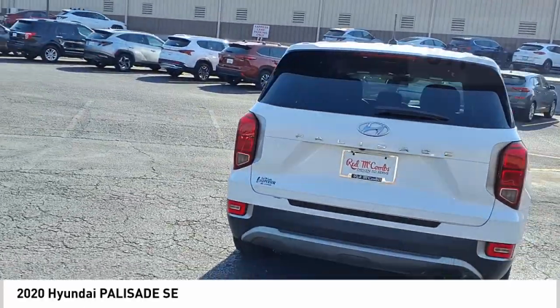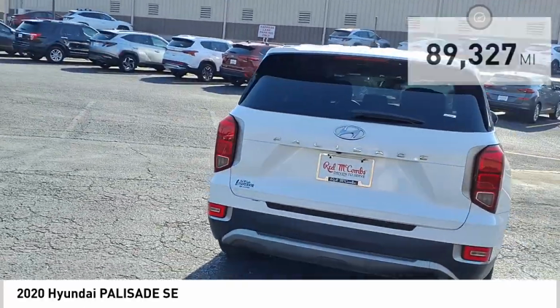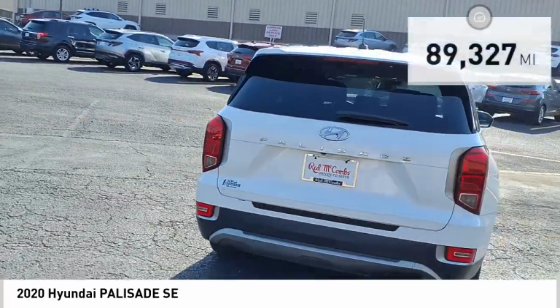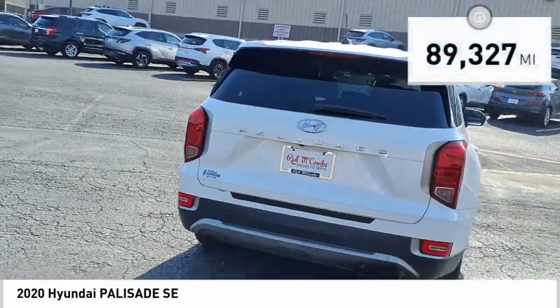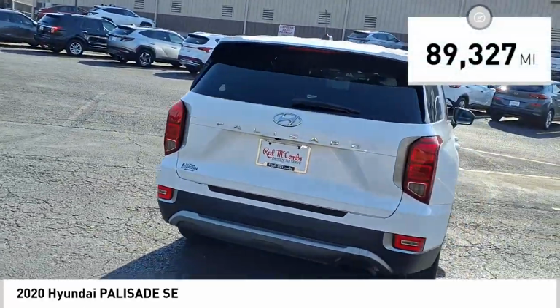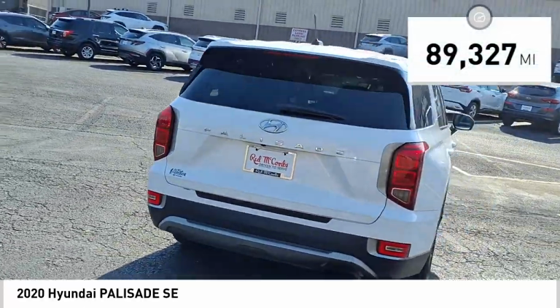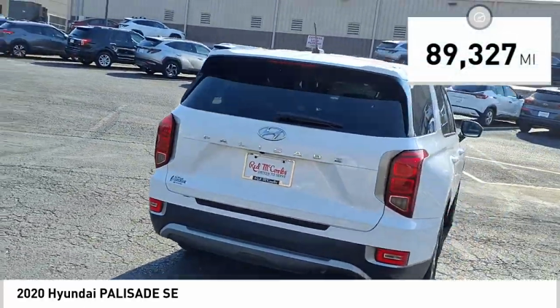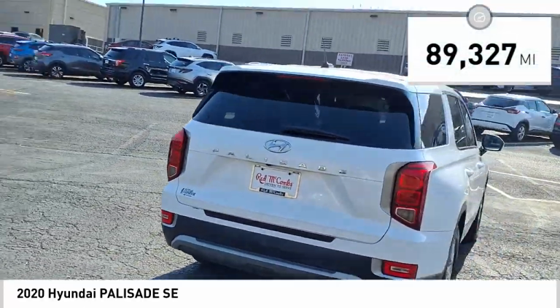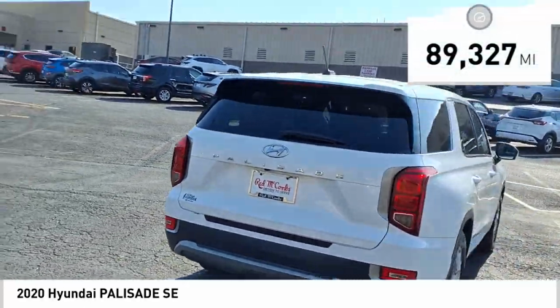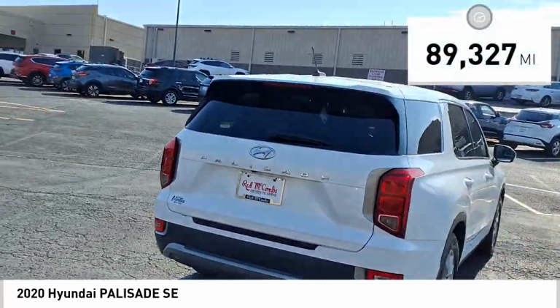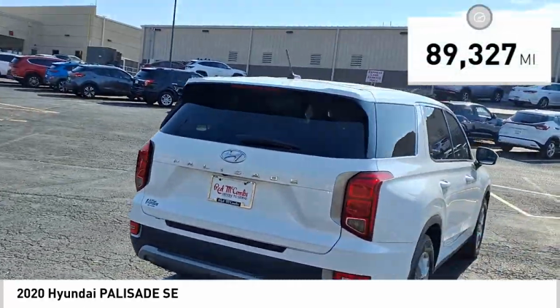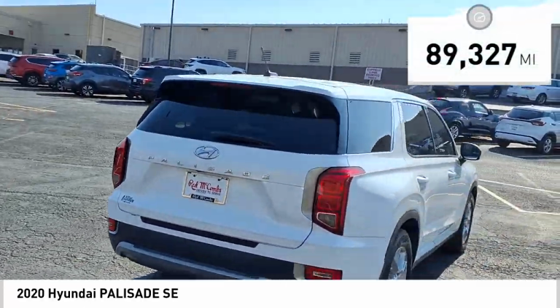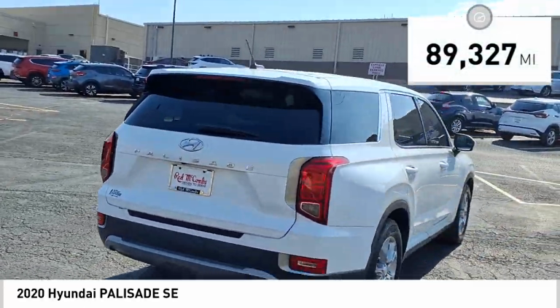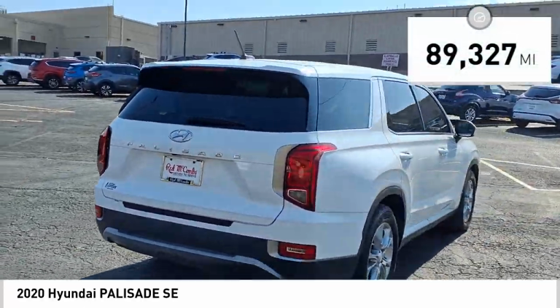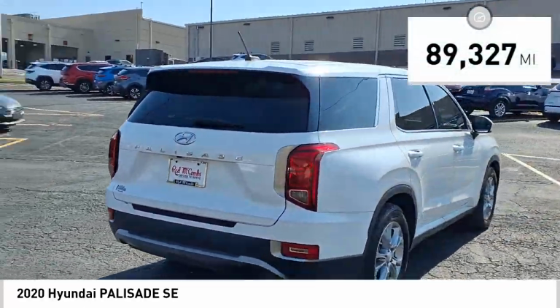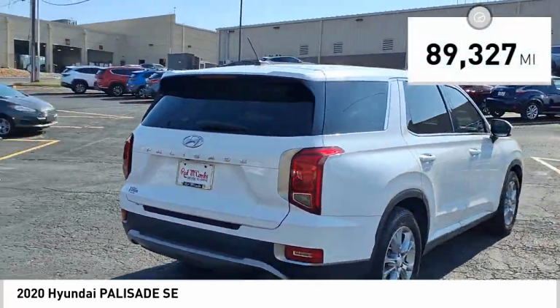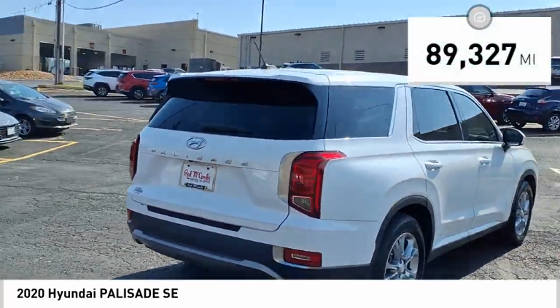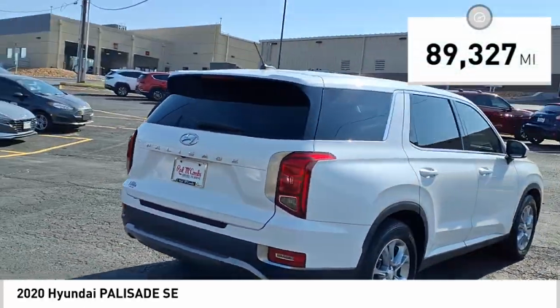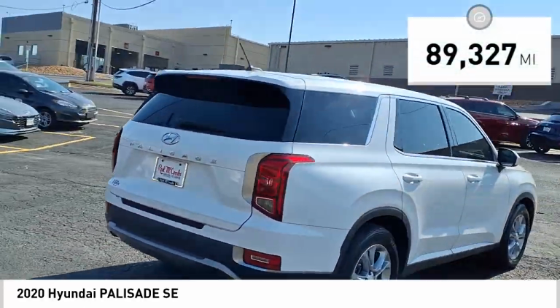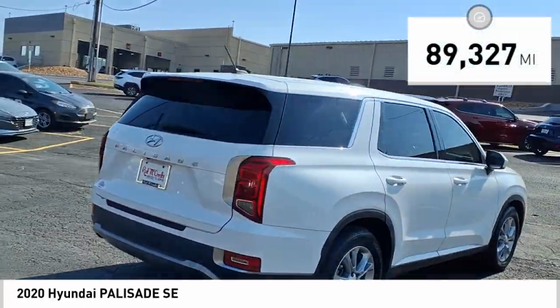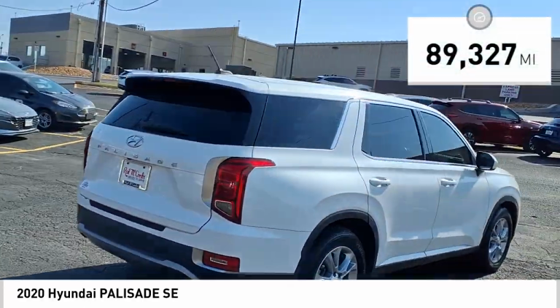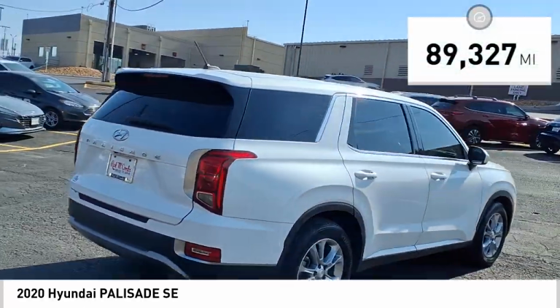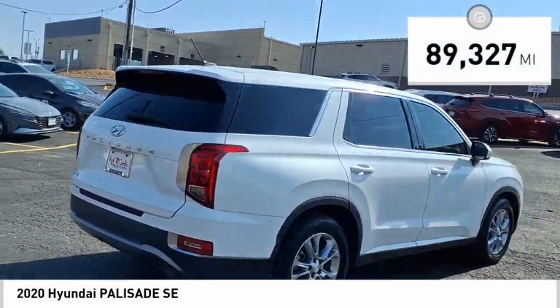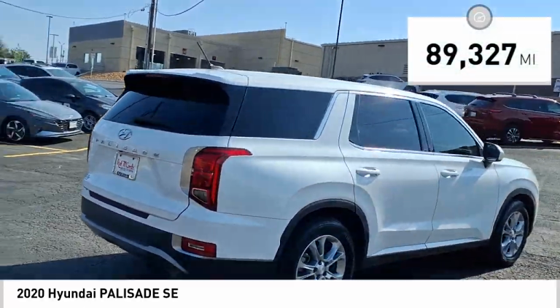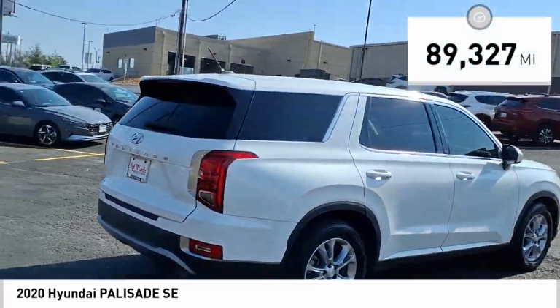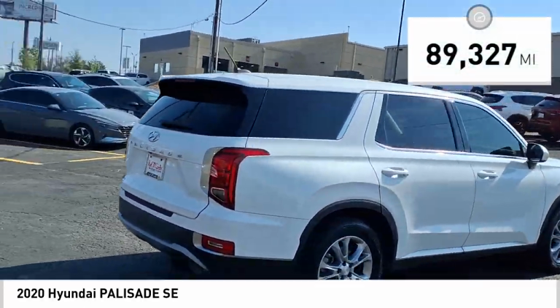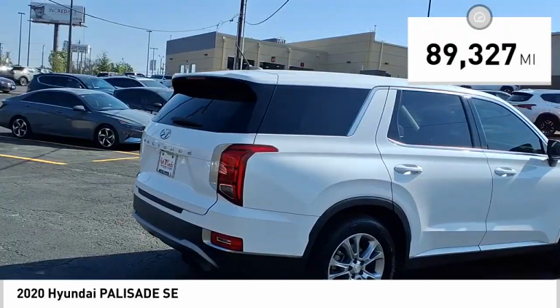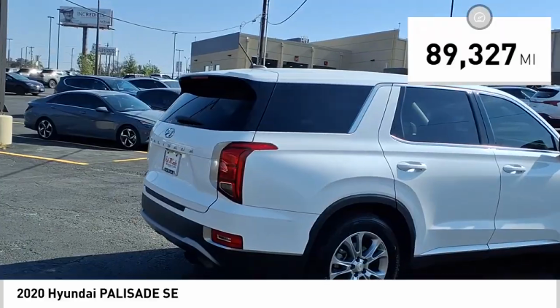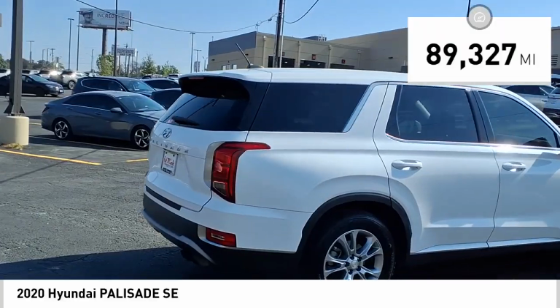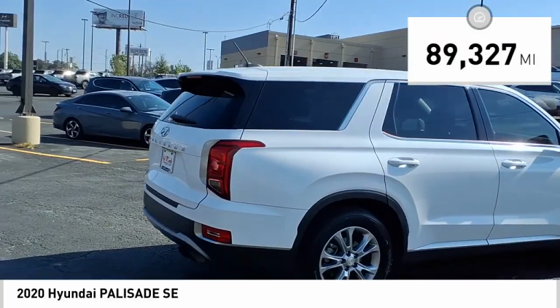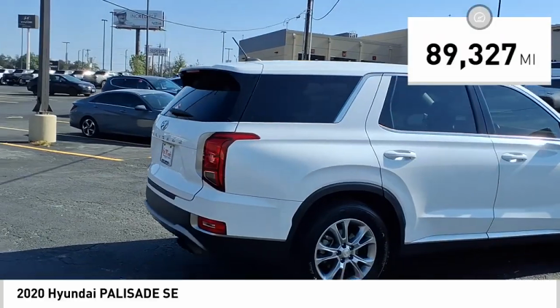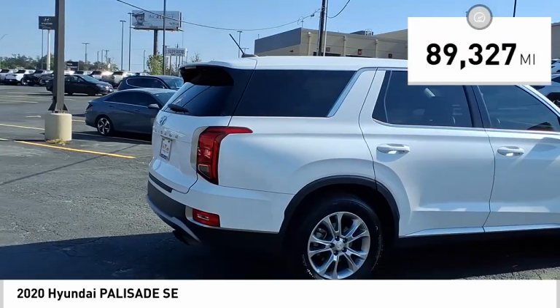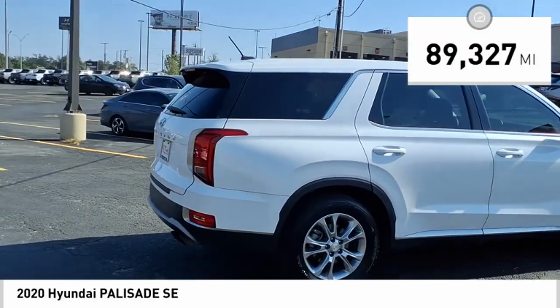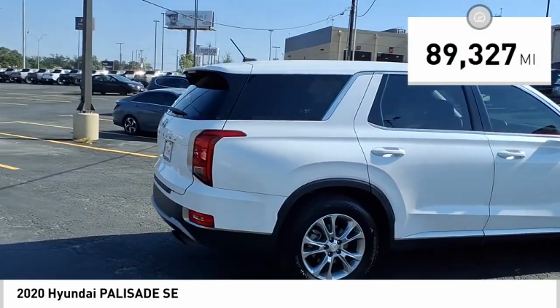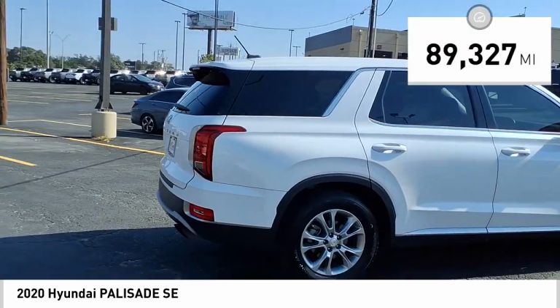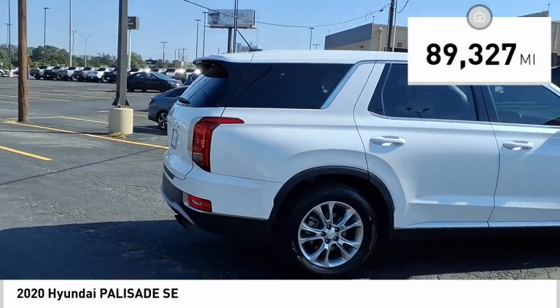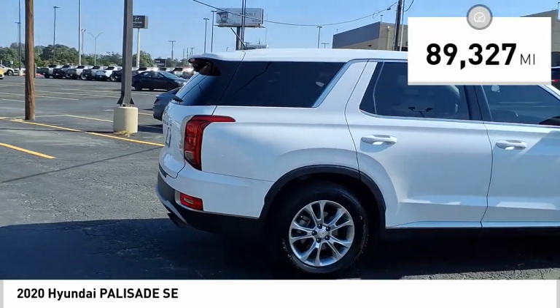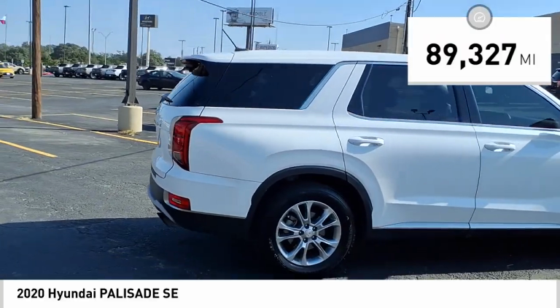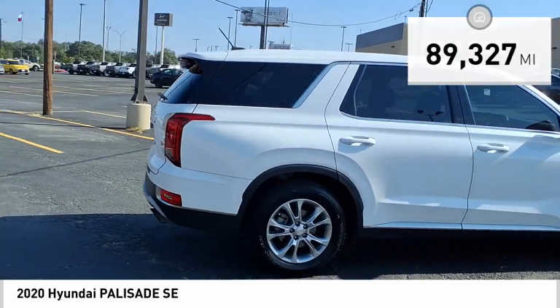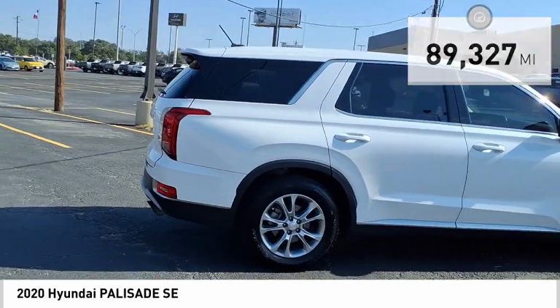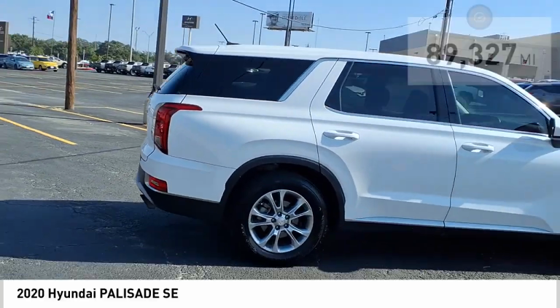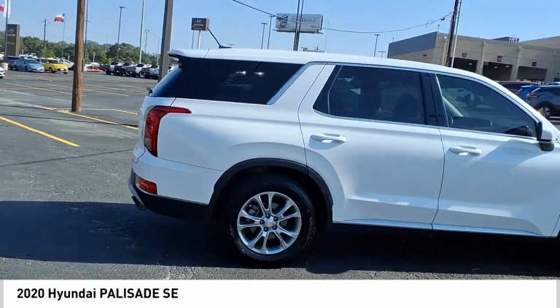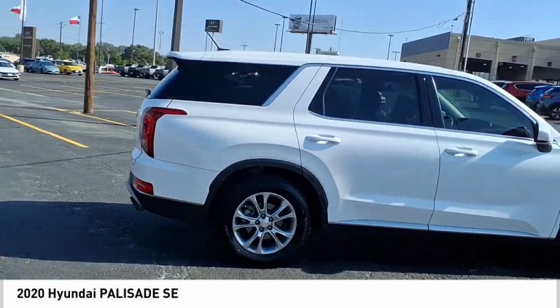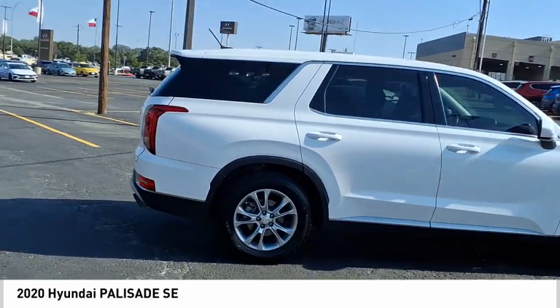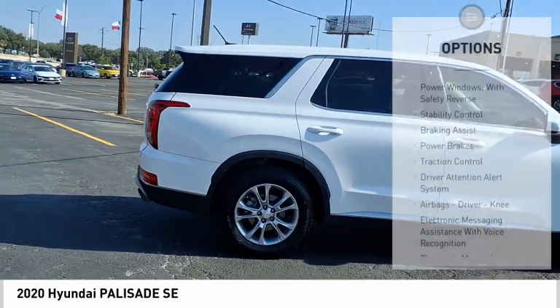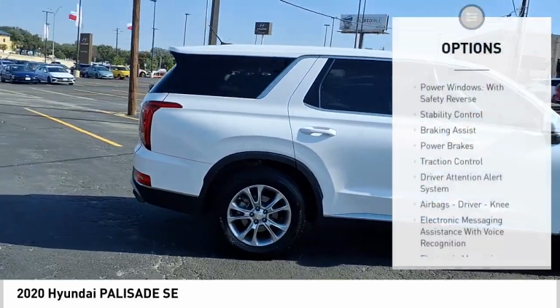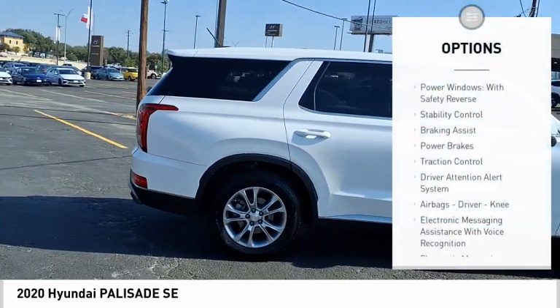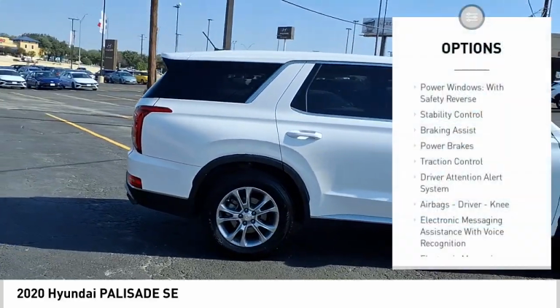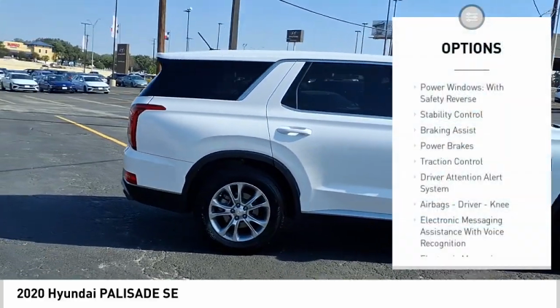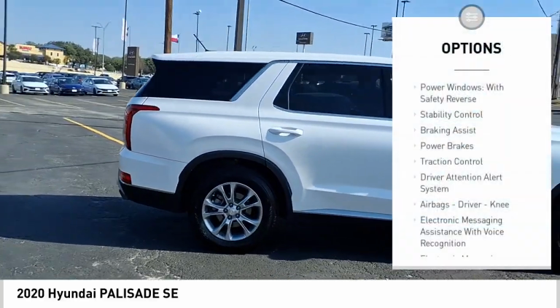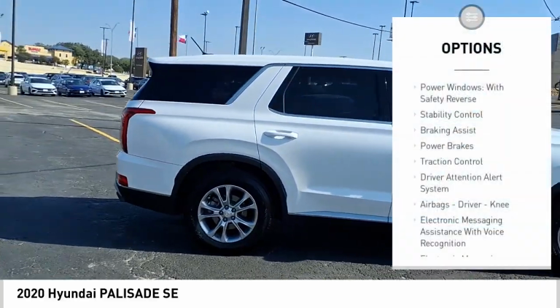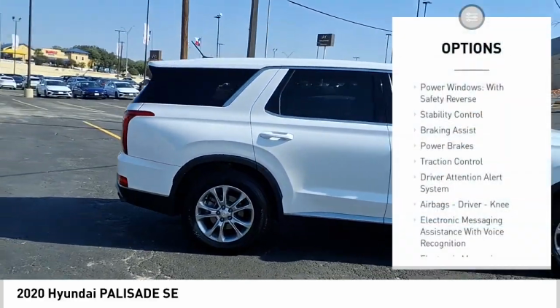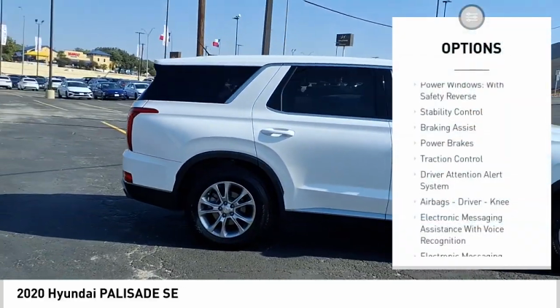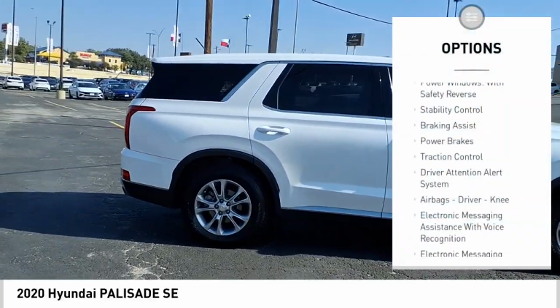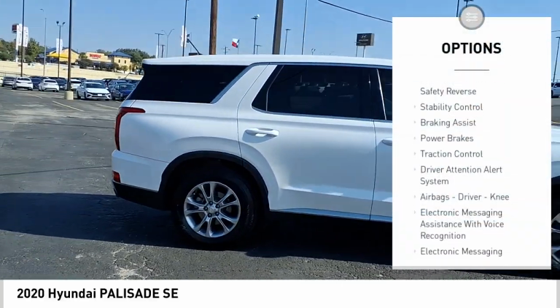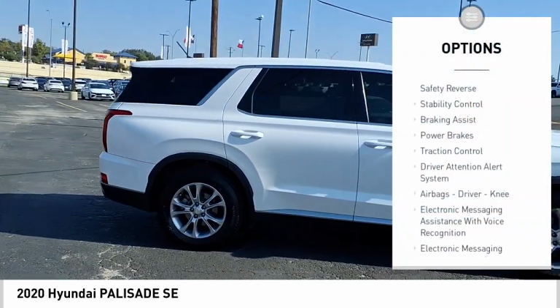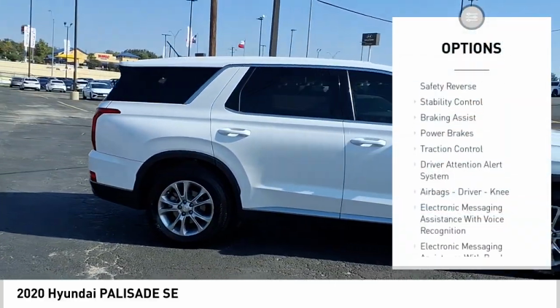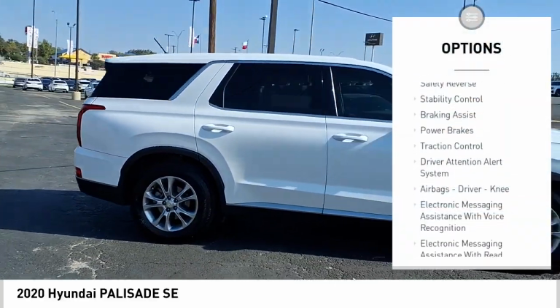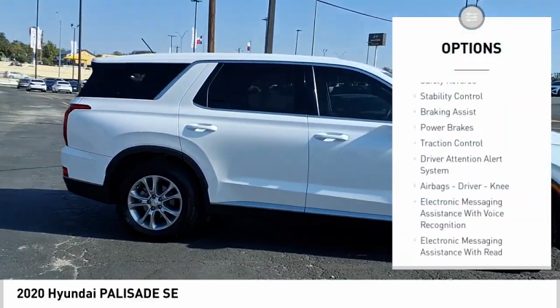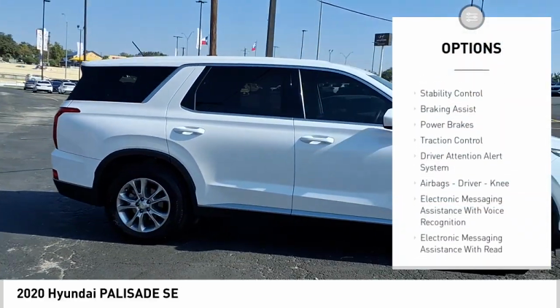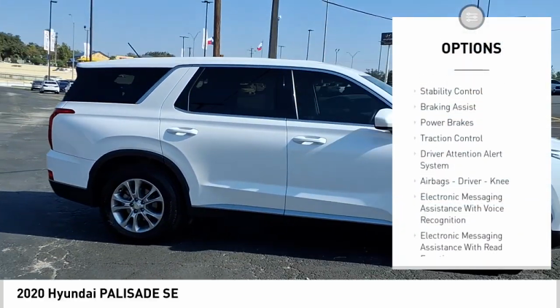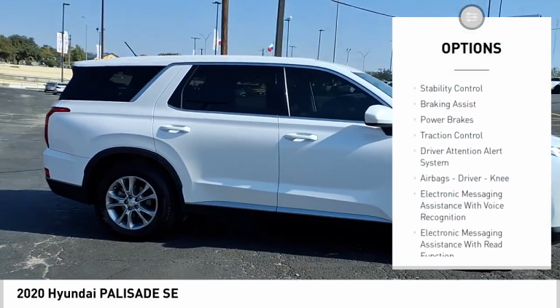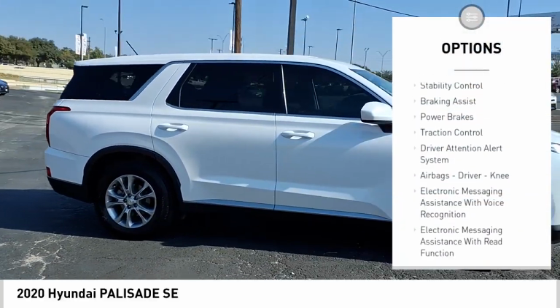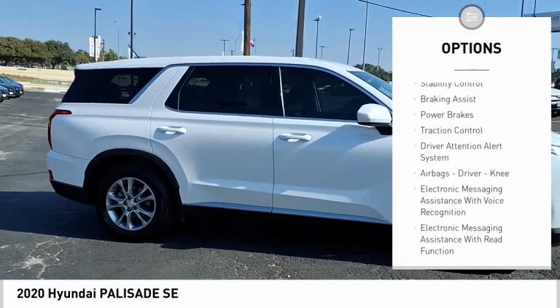This vehicle has less than 90,000 miles. Here are some of this vehicle's great options: power windows with safety reverse.